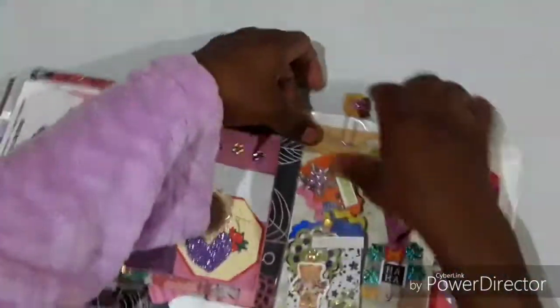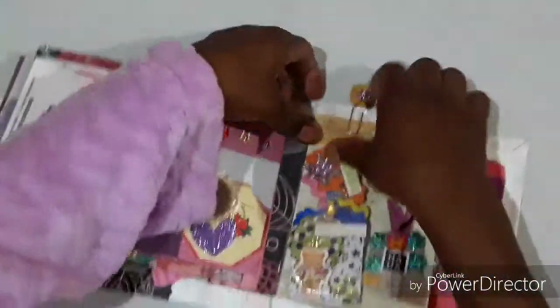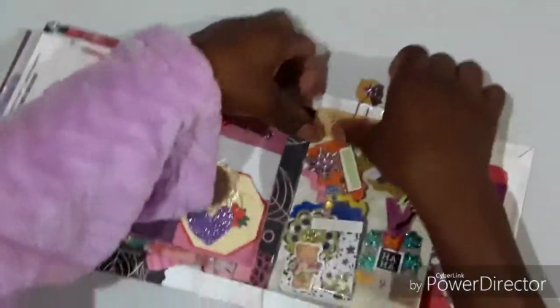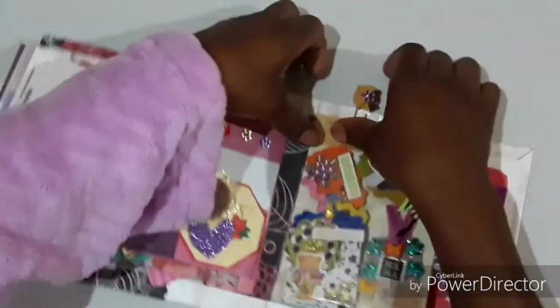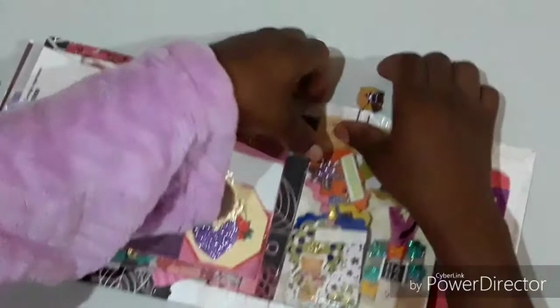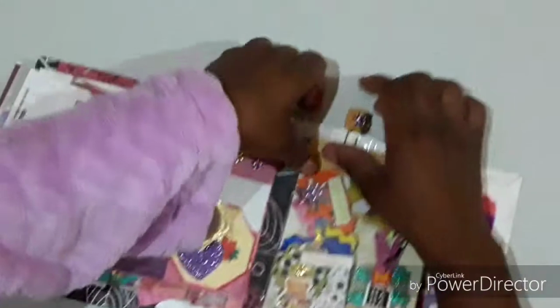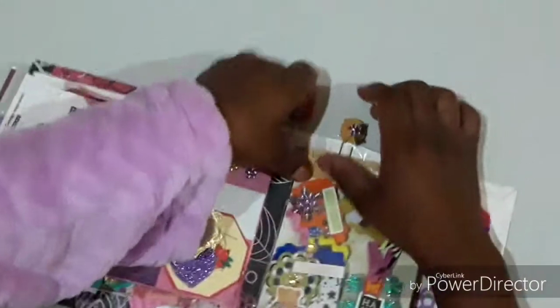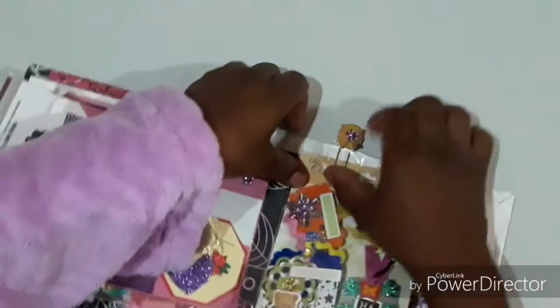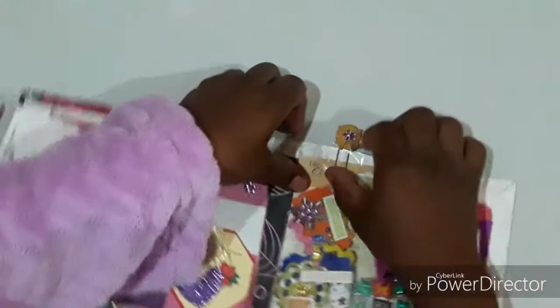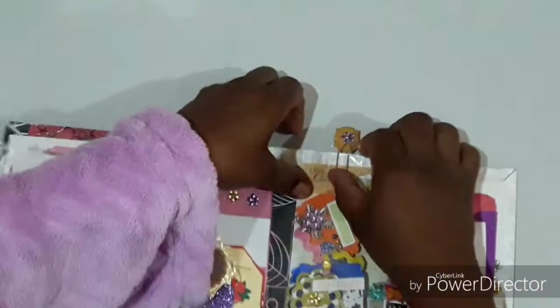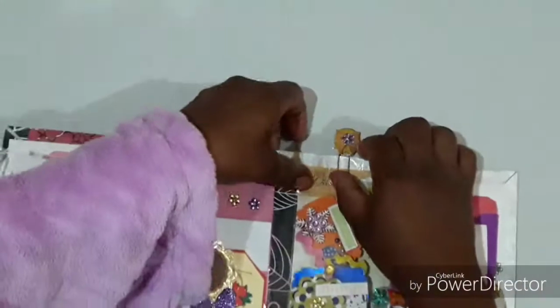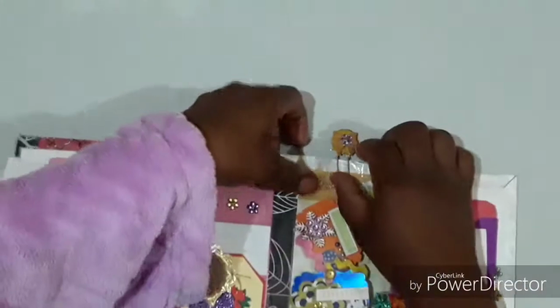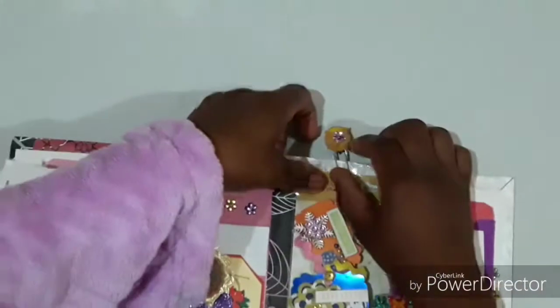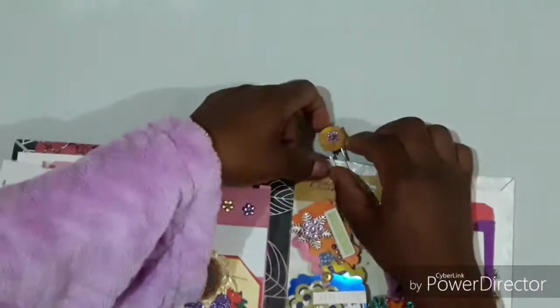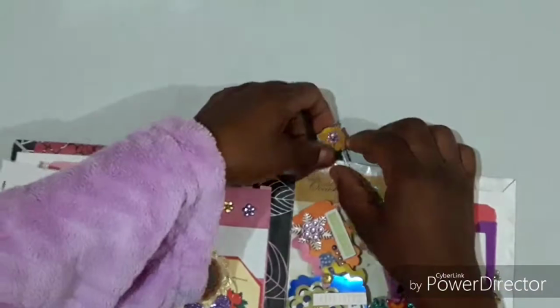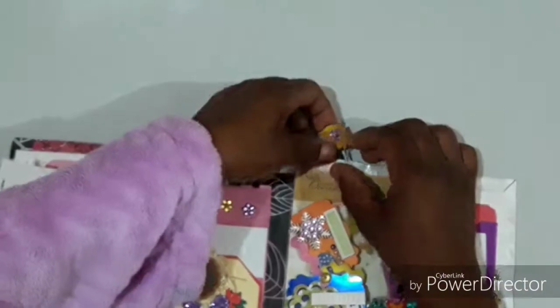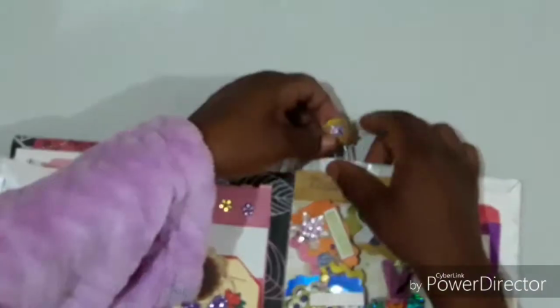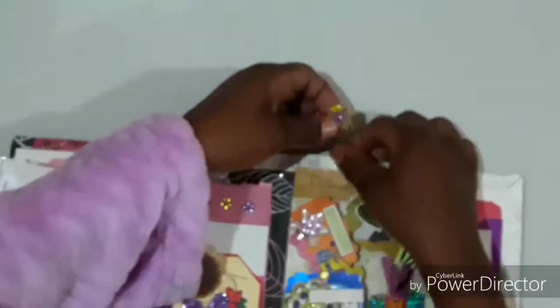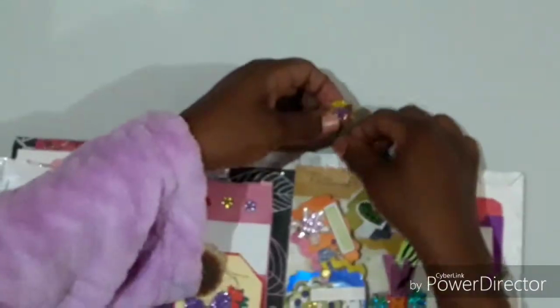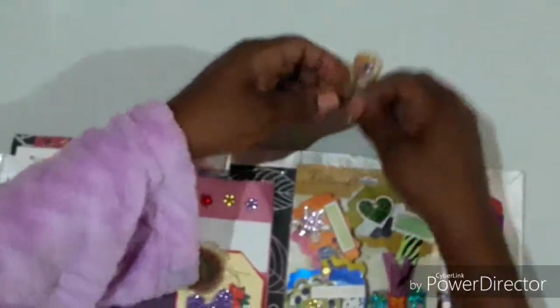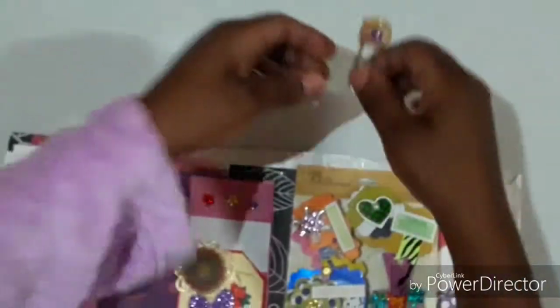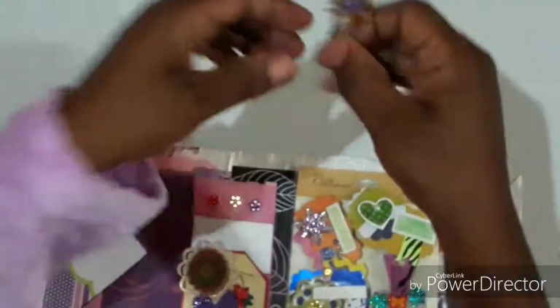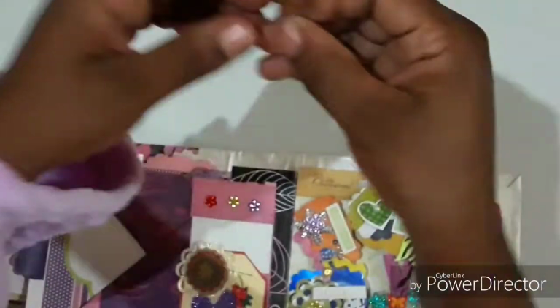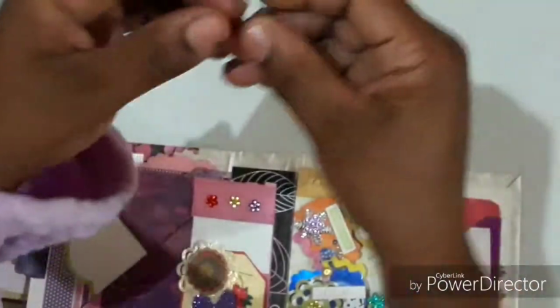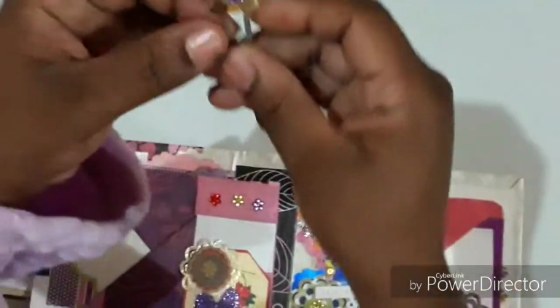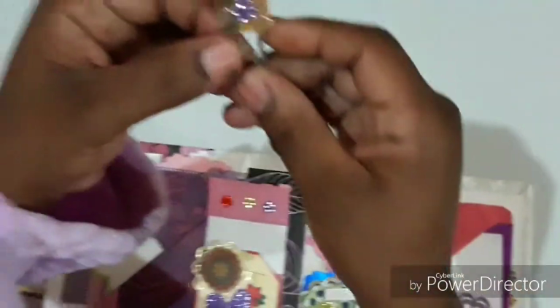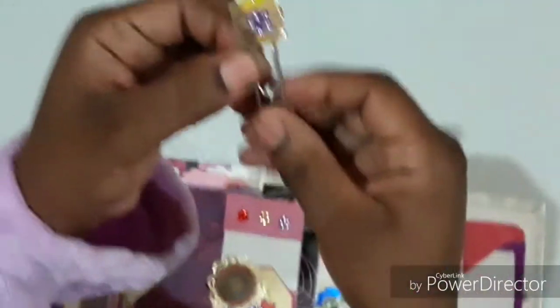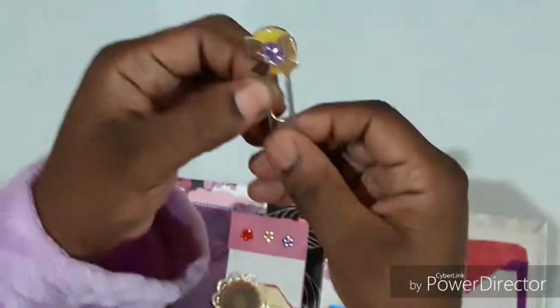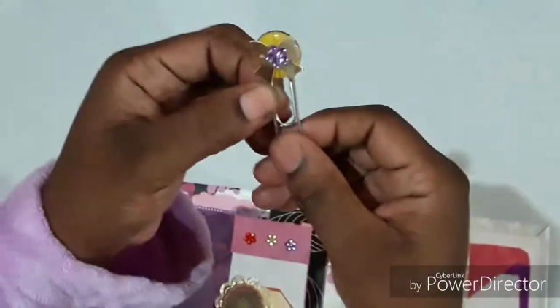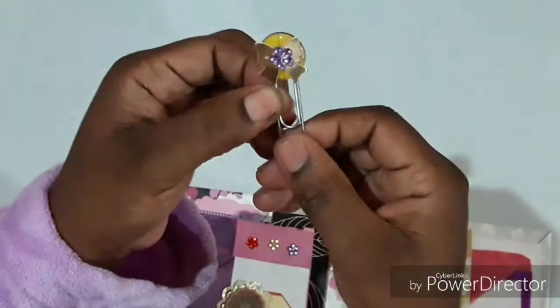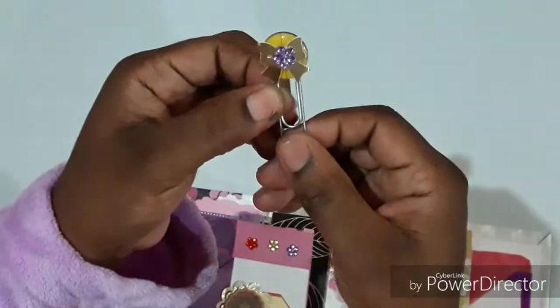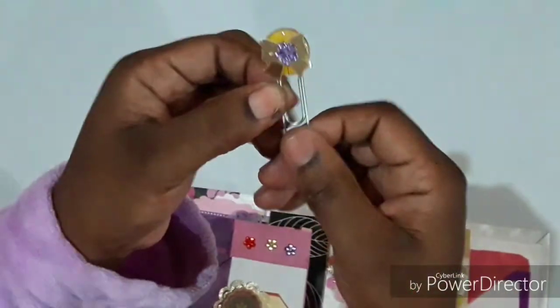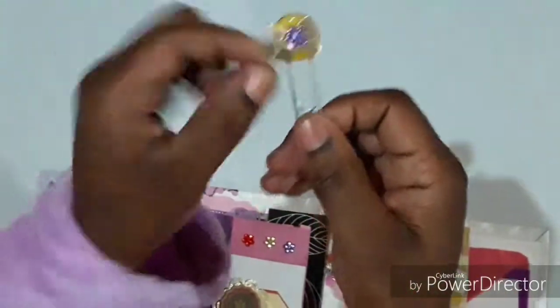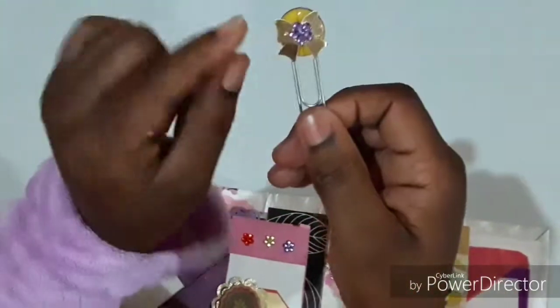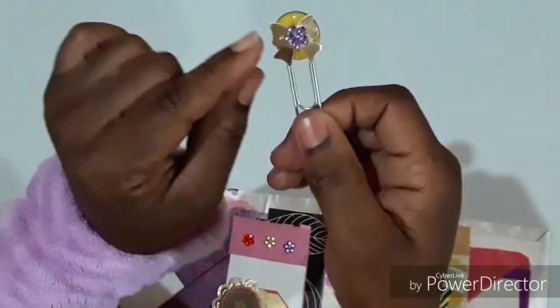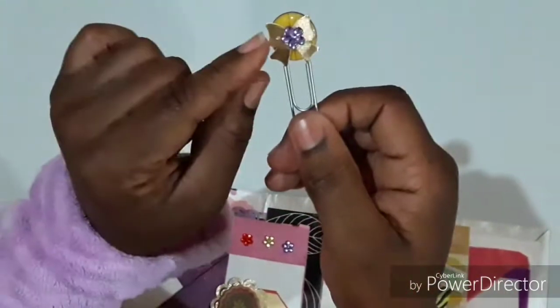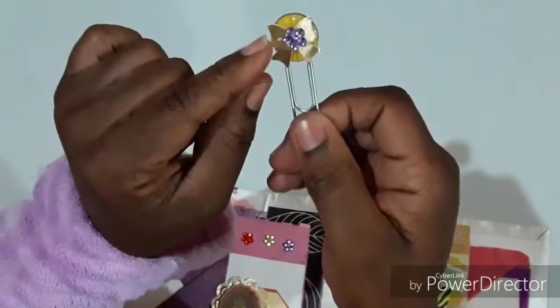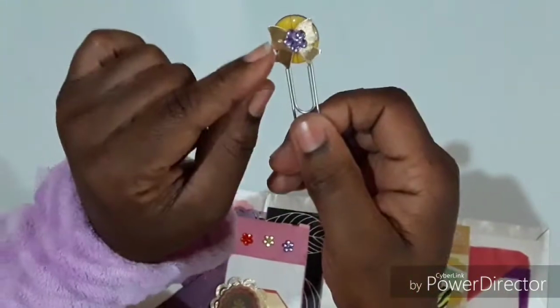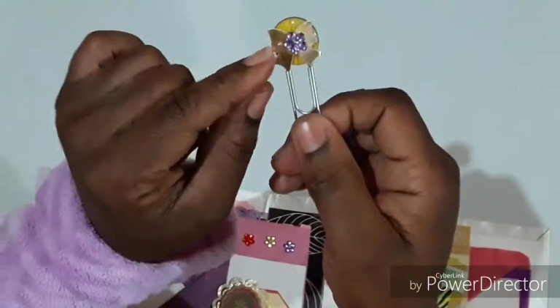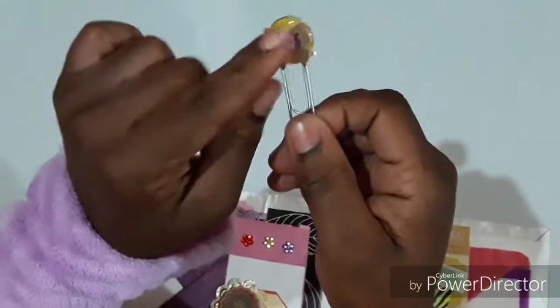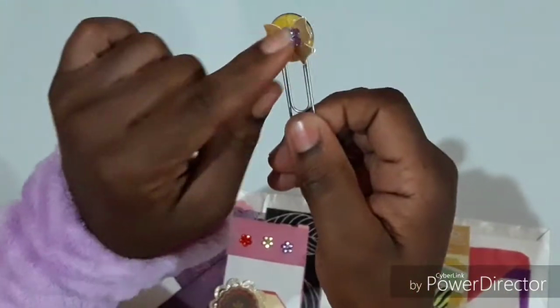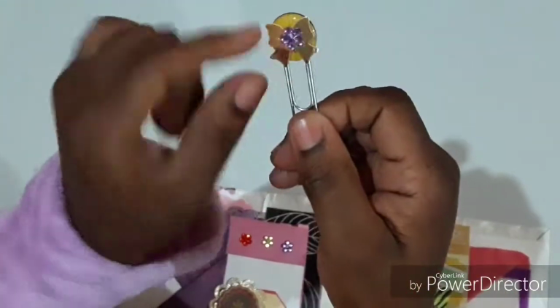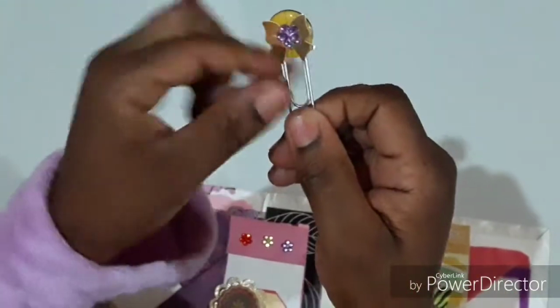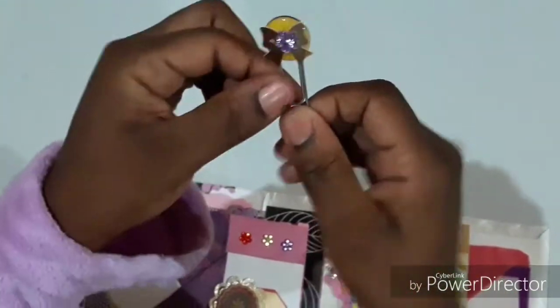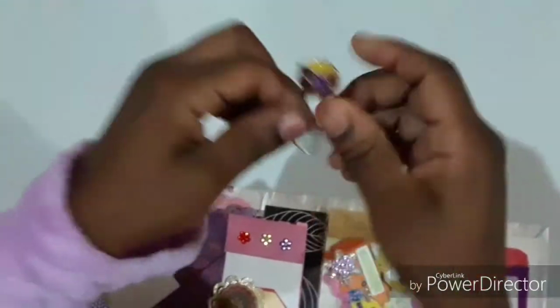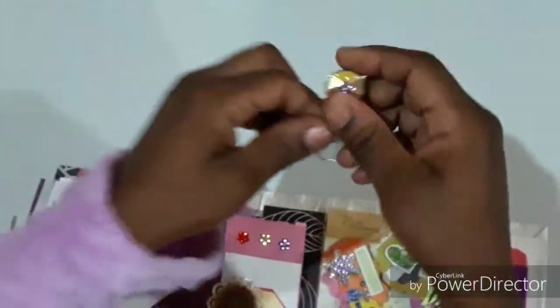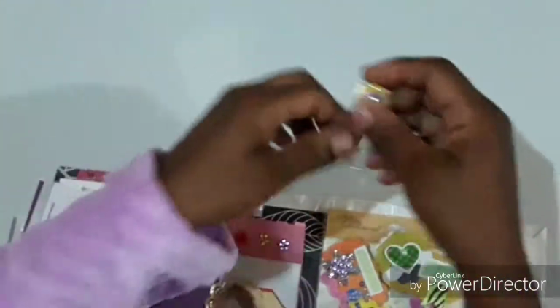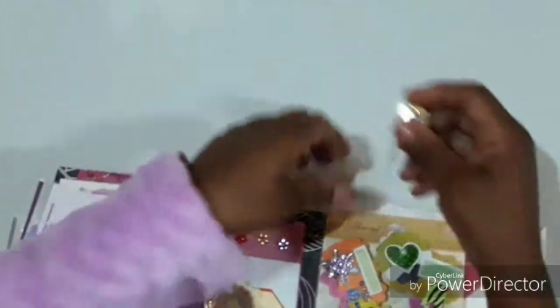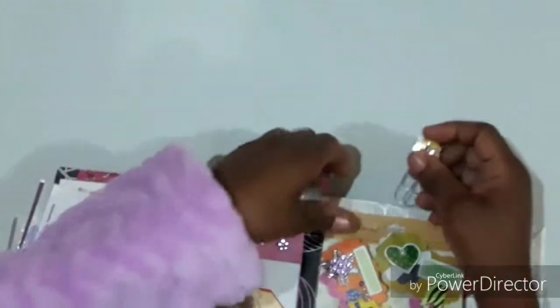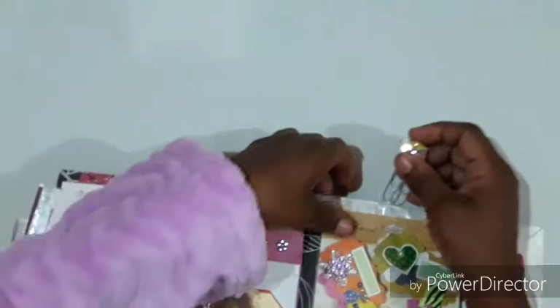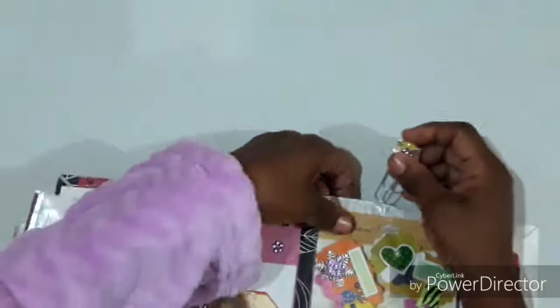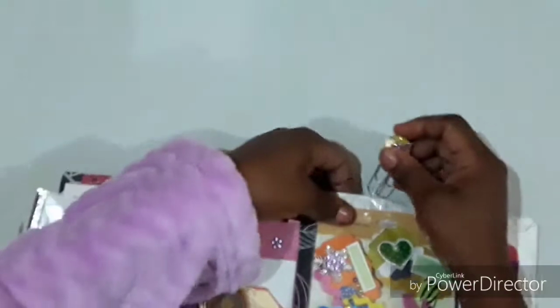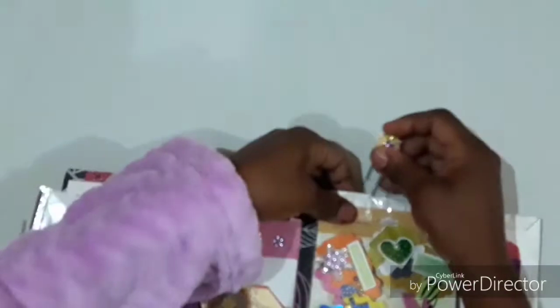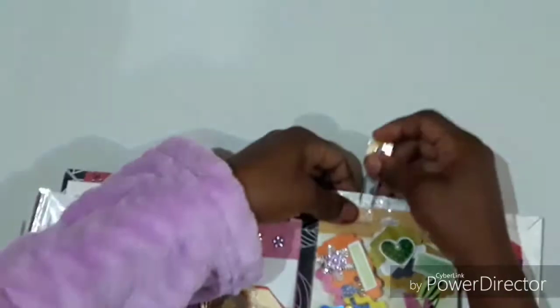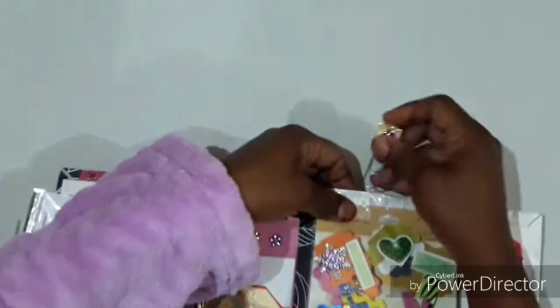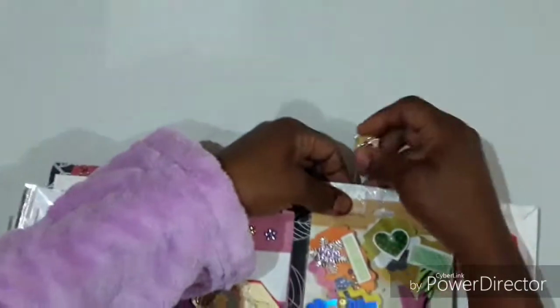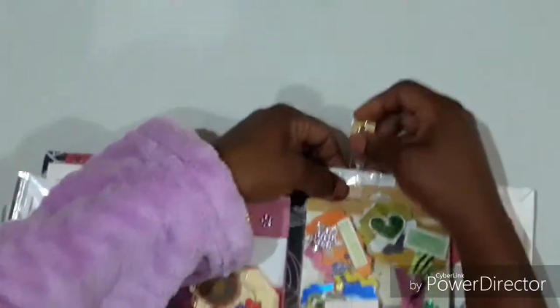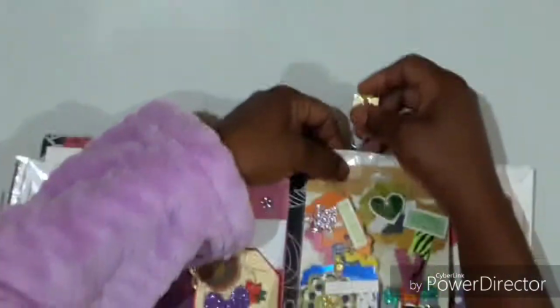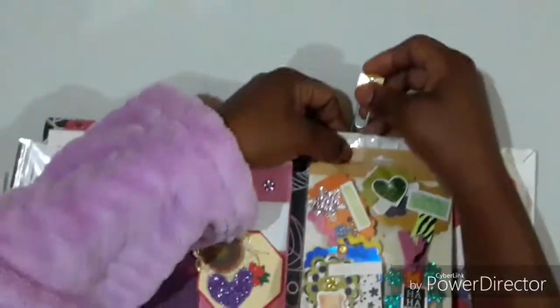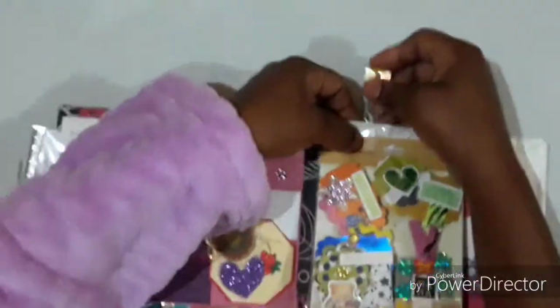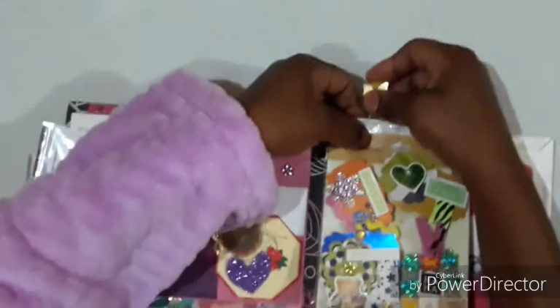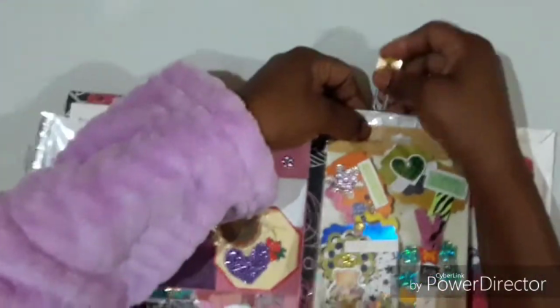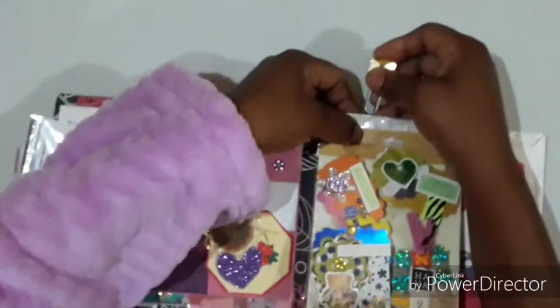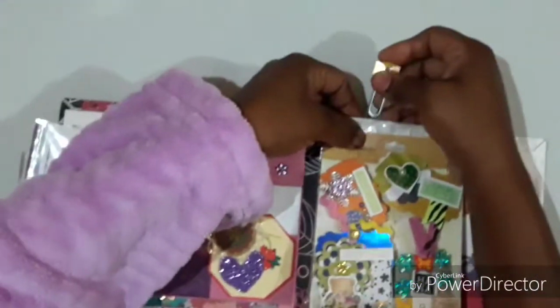I altered this paper clip — I put a nice bow and some bling — just to keep it in place.